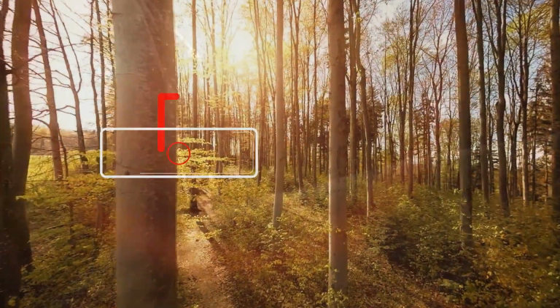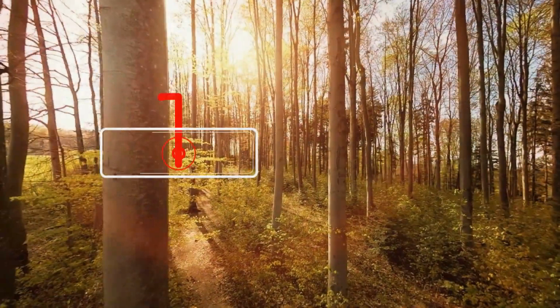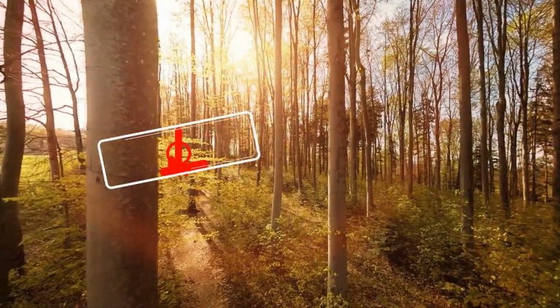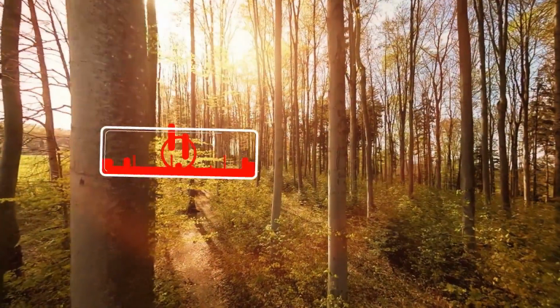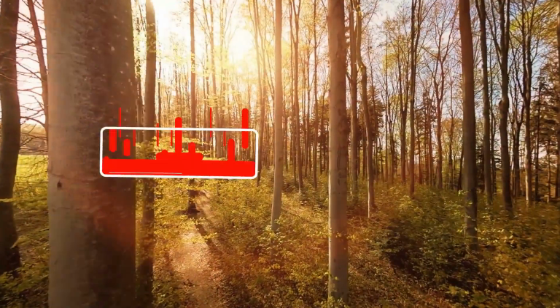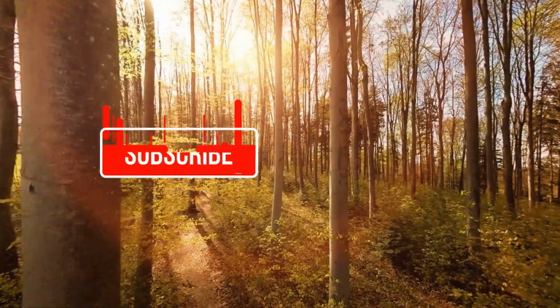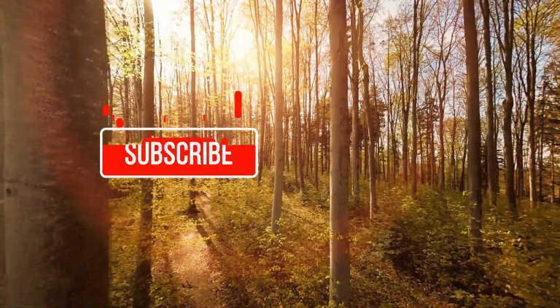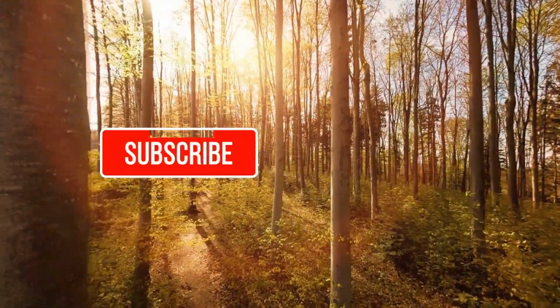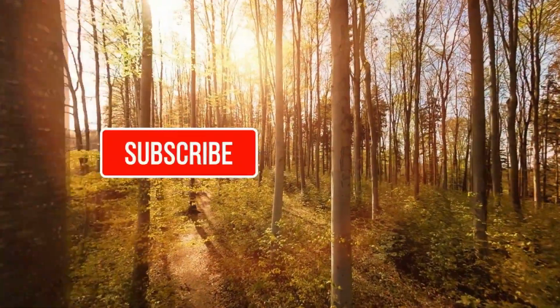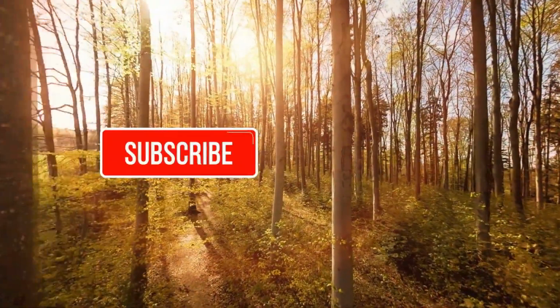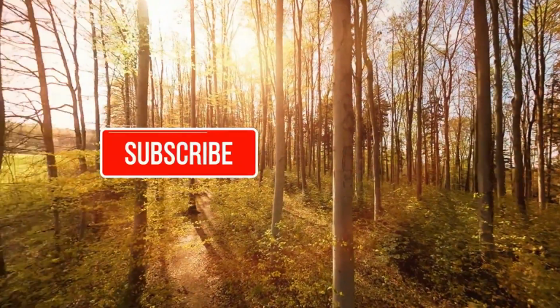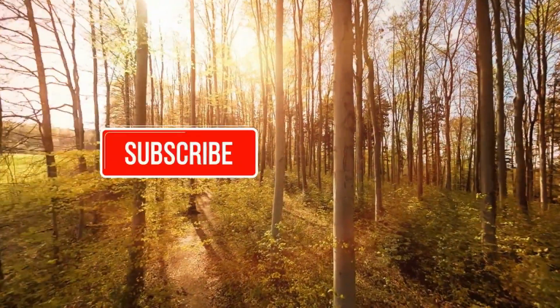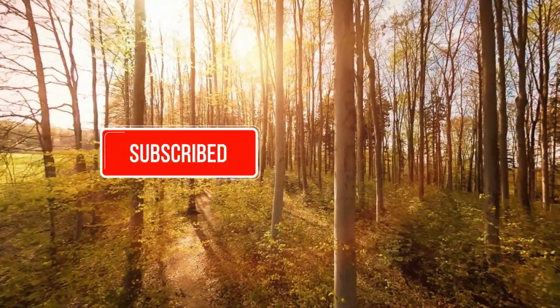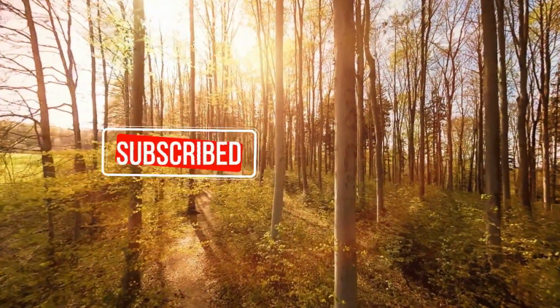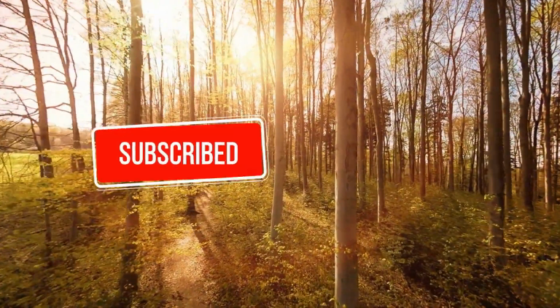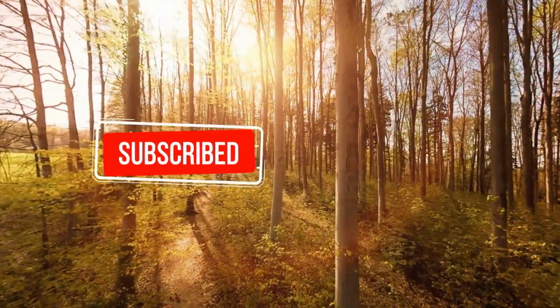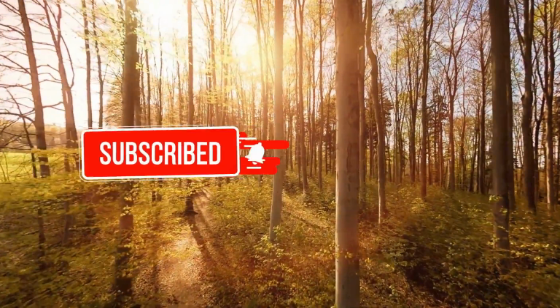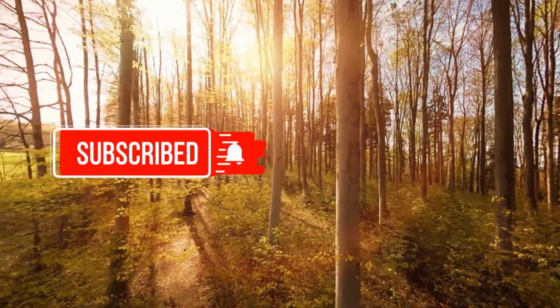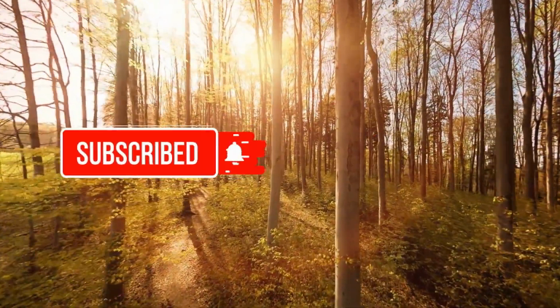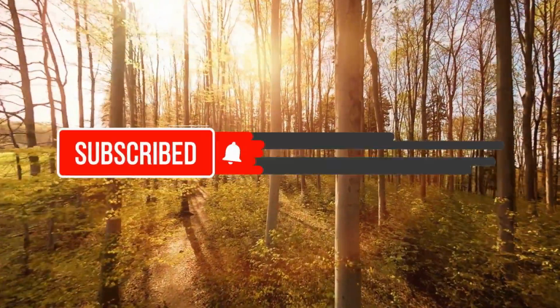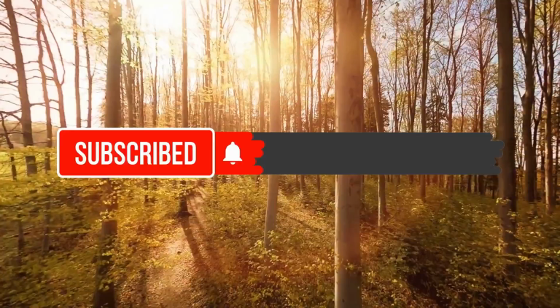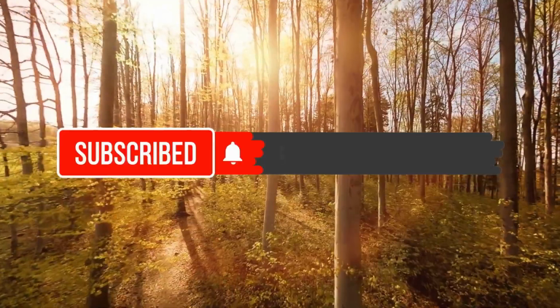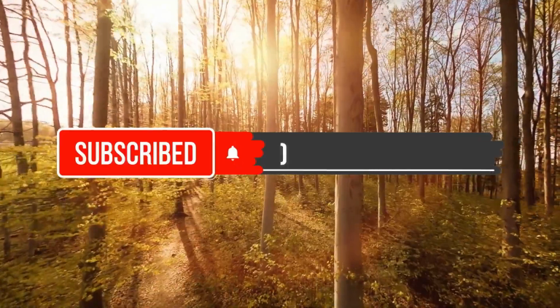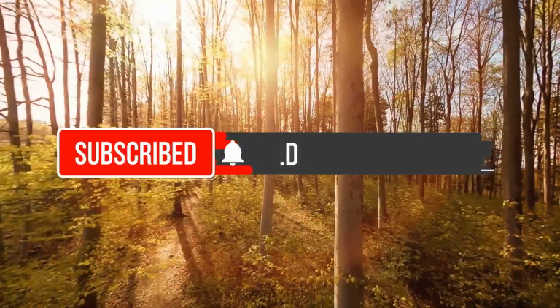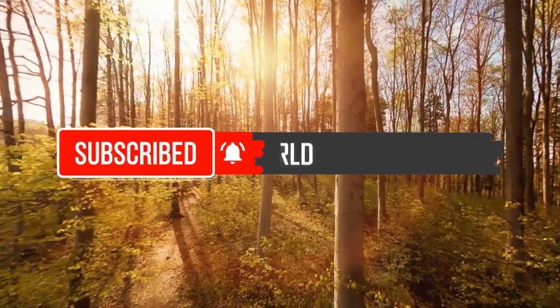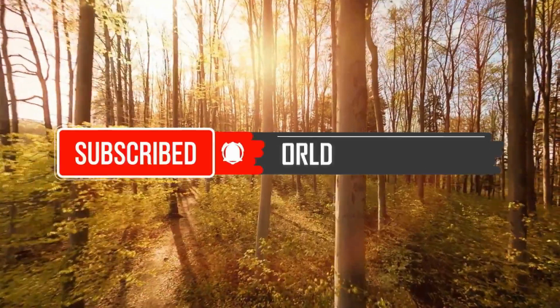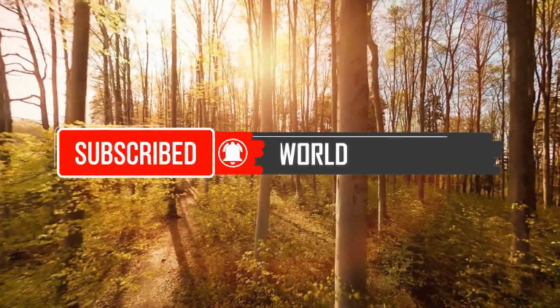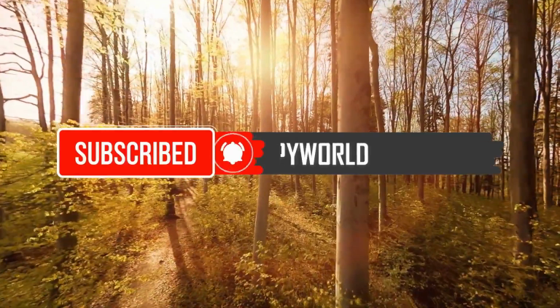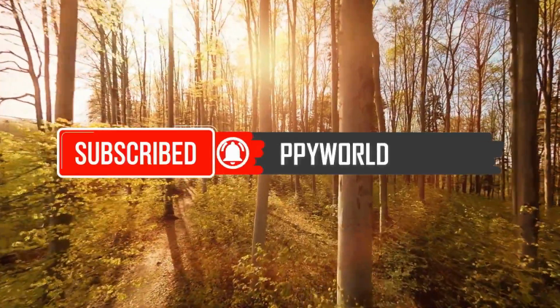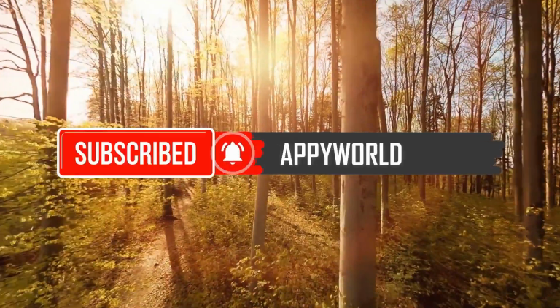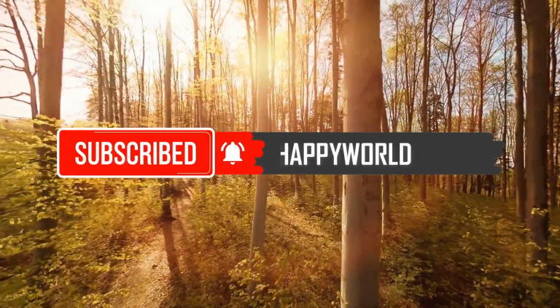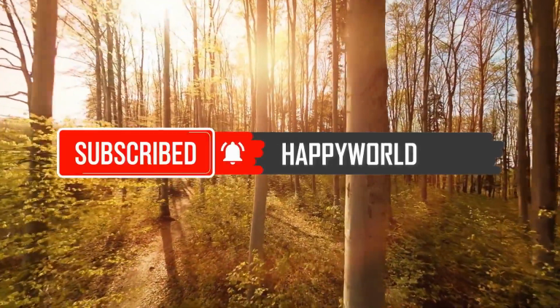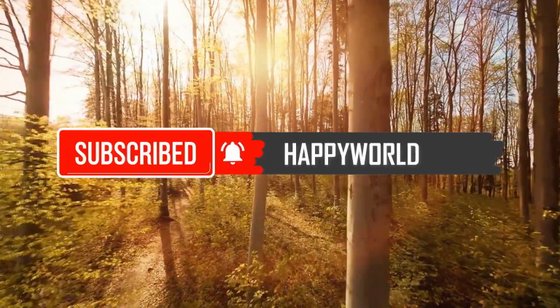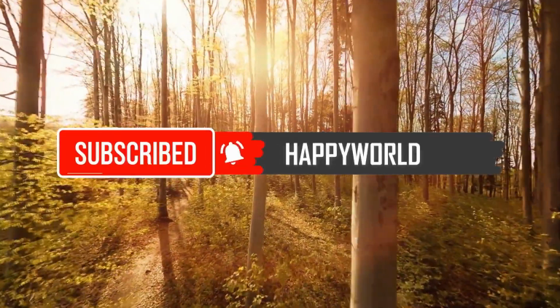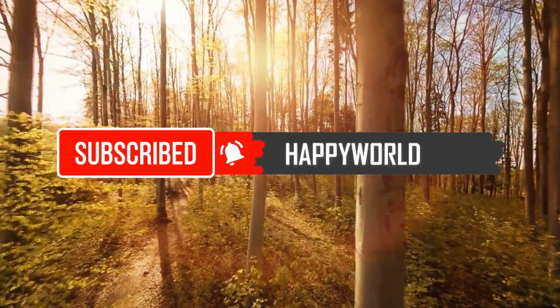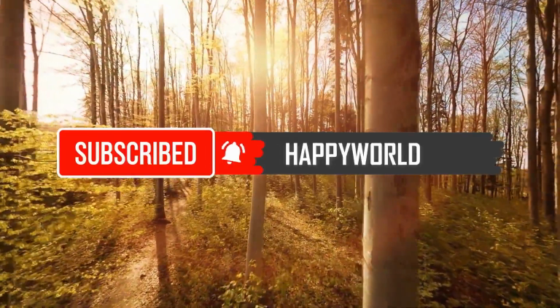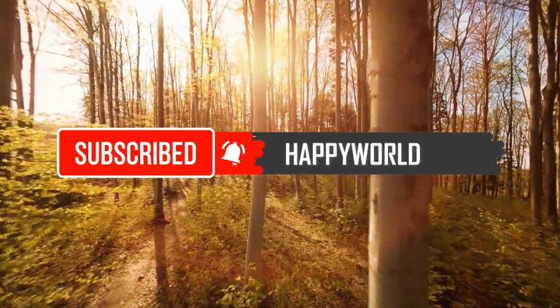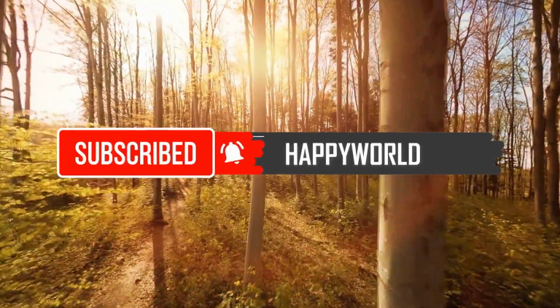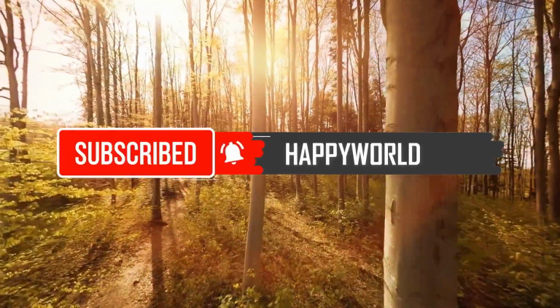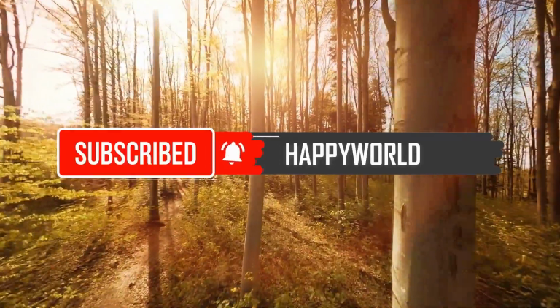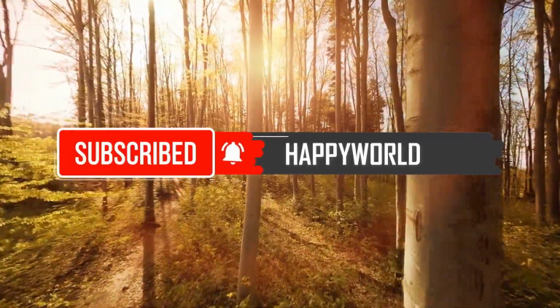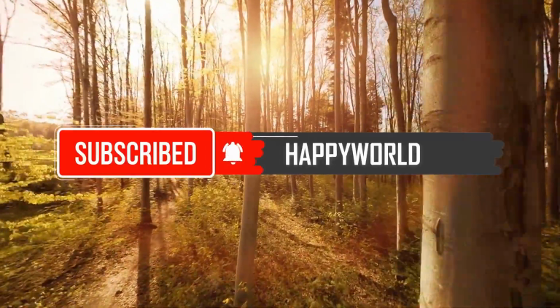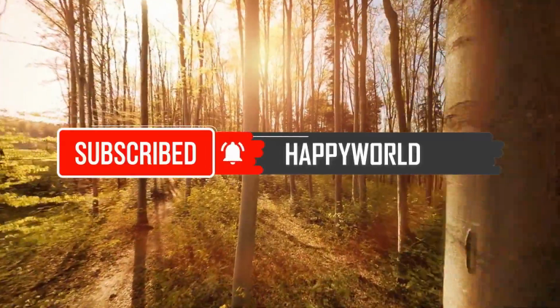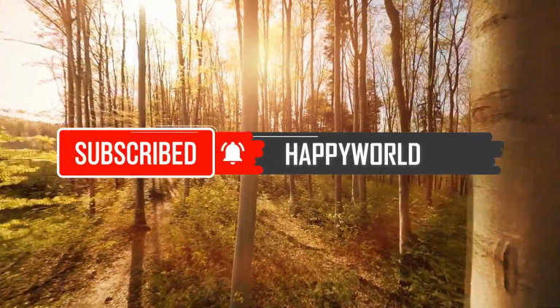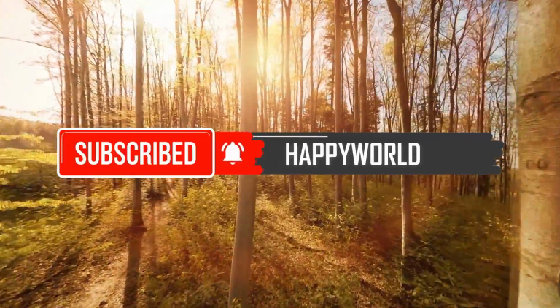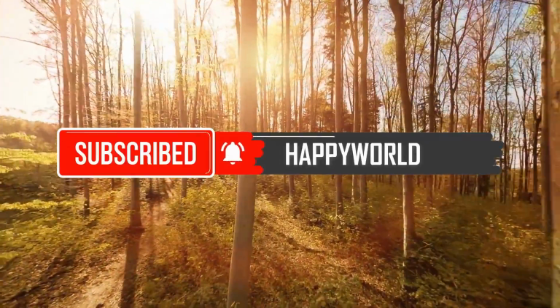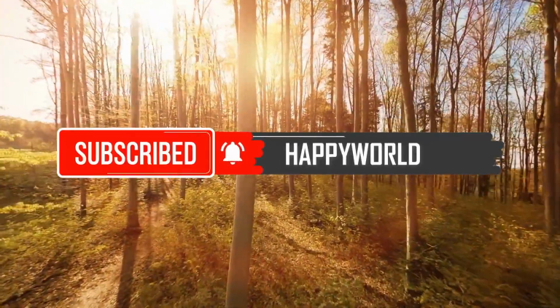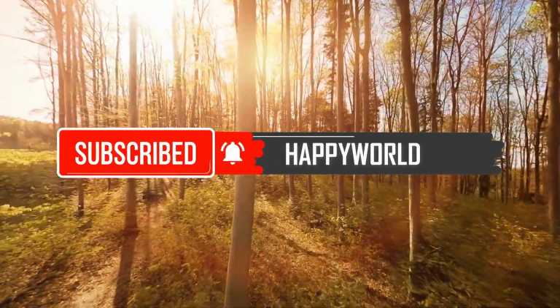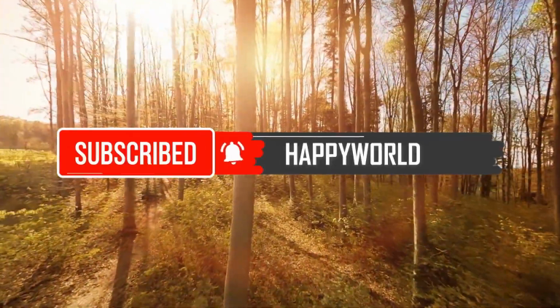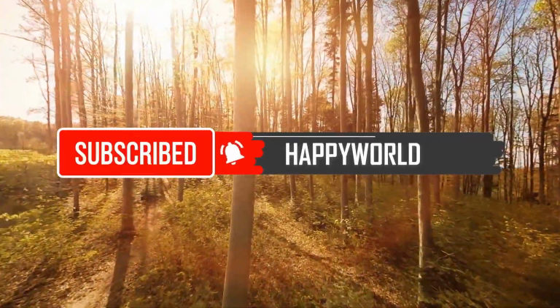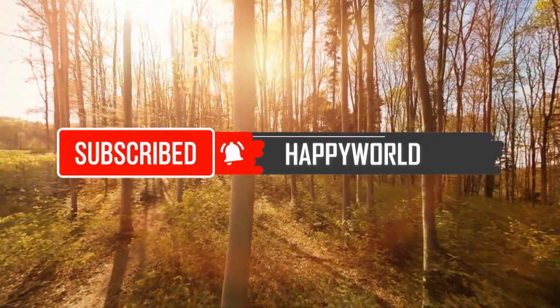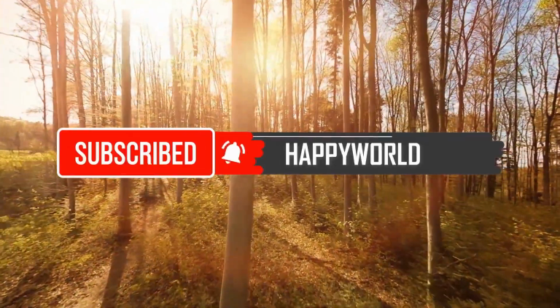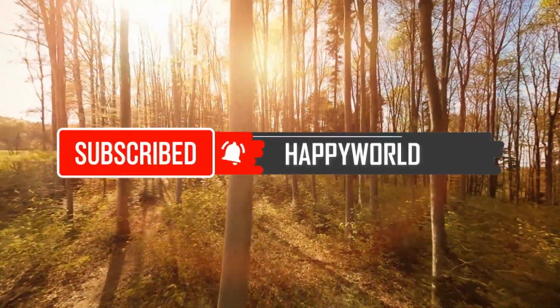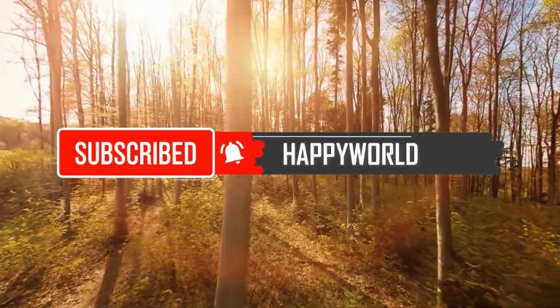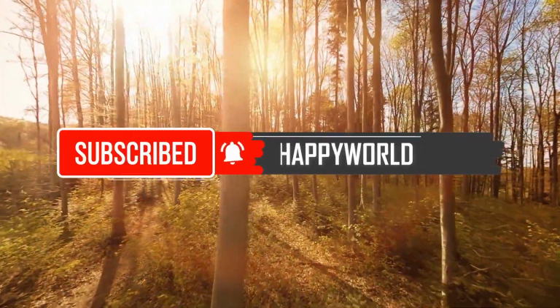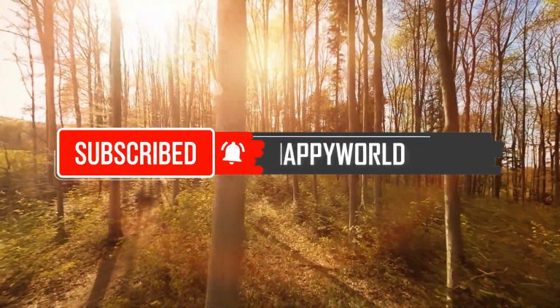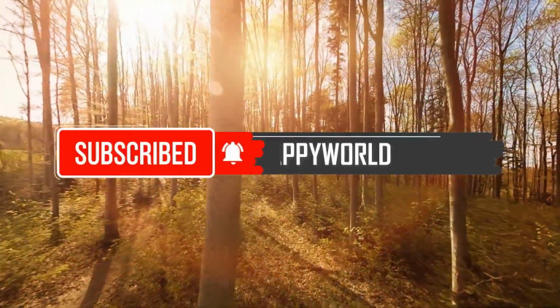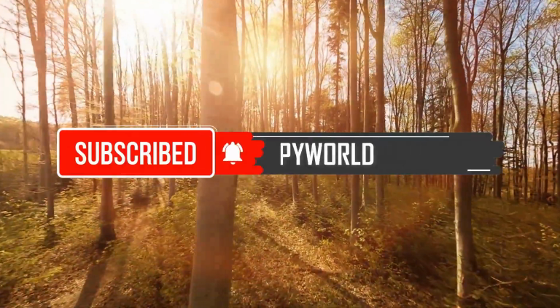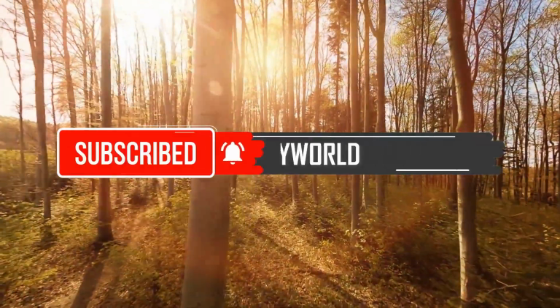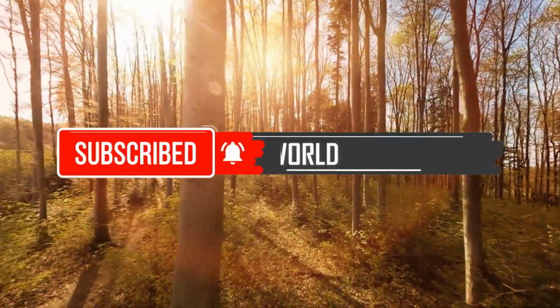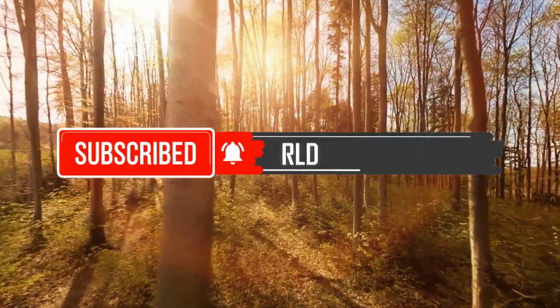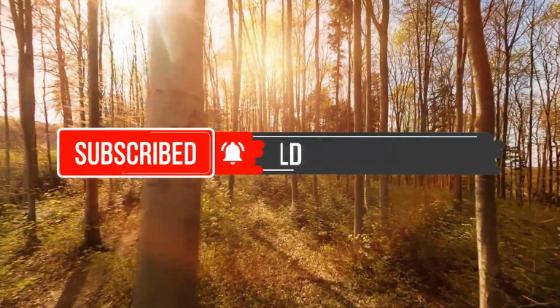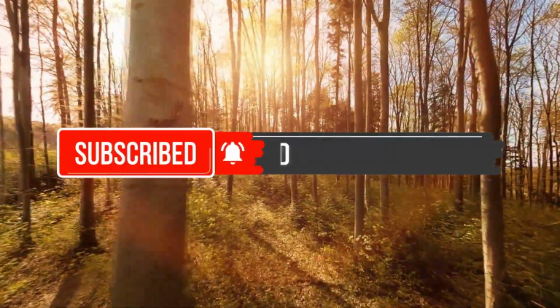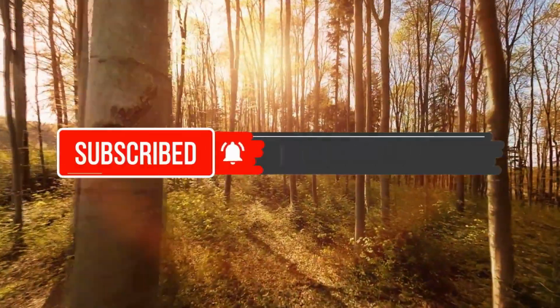But before we start, please take a moment to give this video a like. Subscribe to Happy World and hit the bell so you'll never miss these great stories.